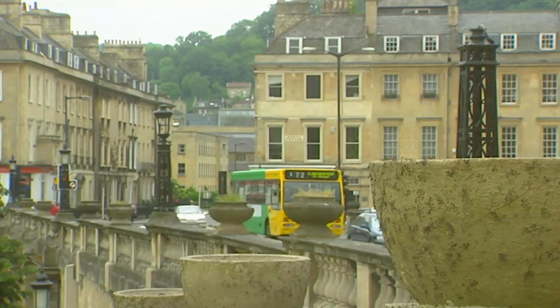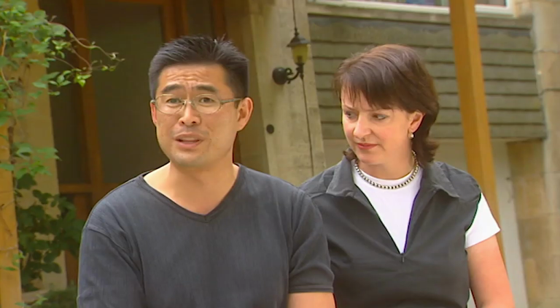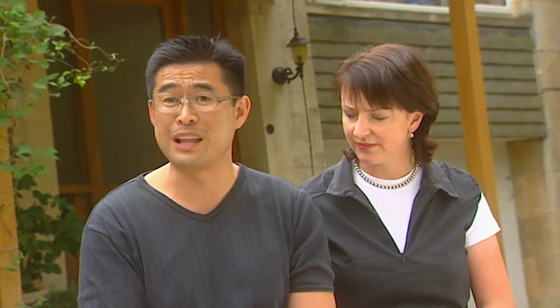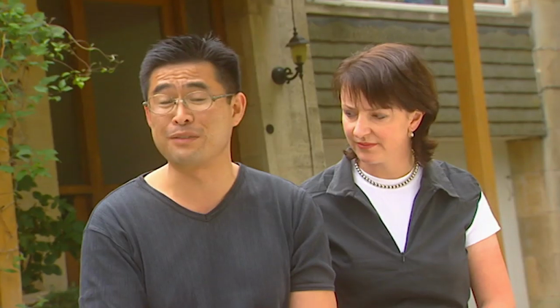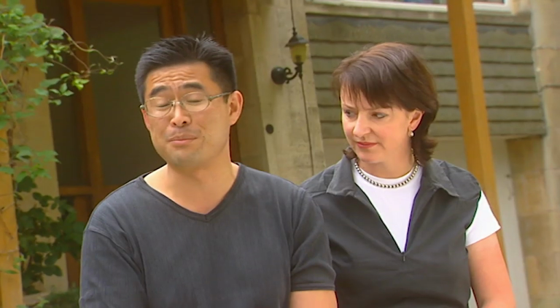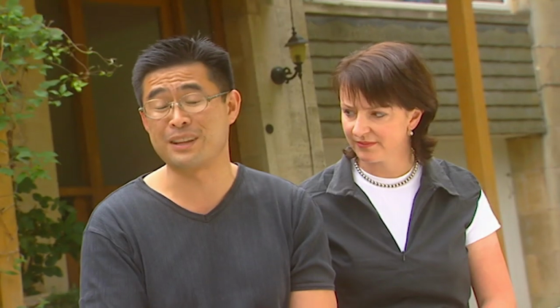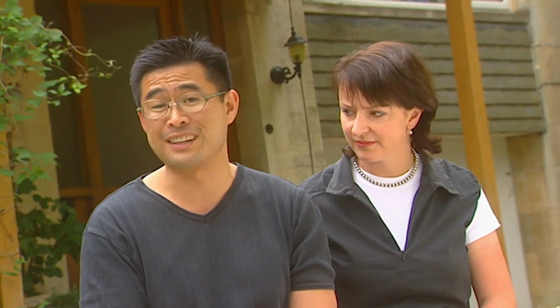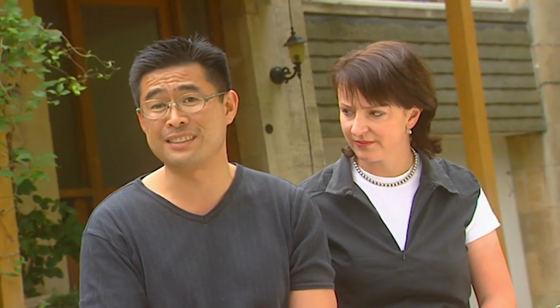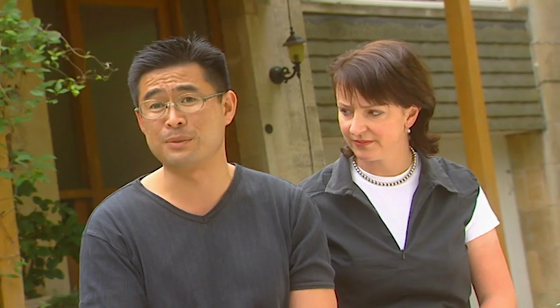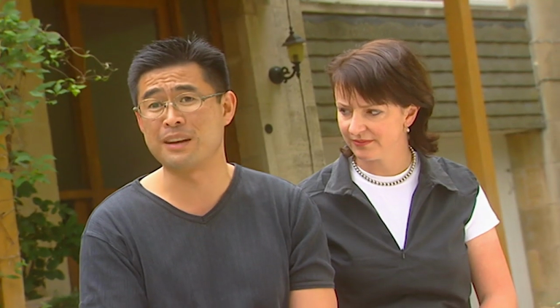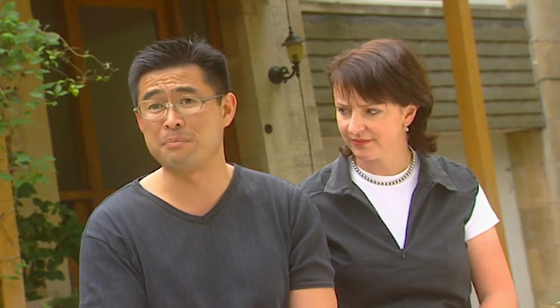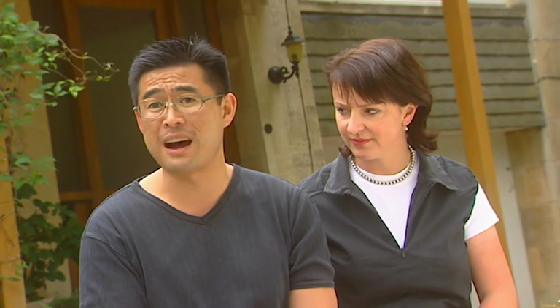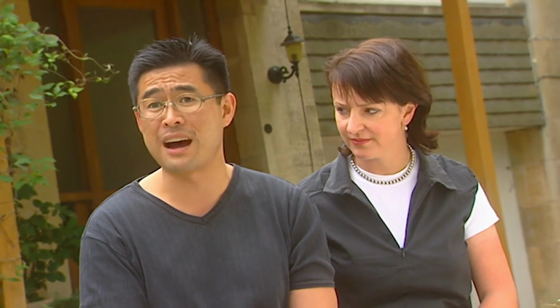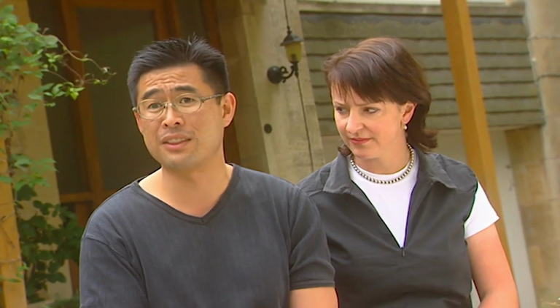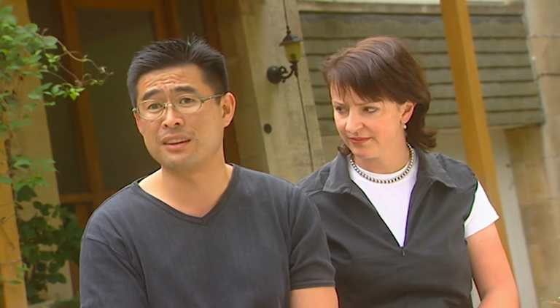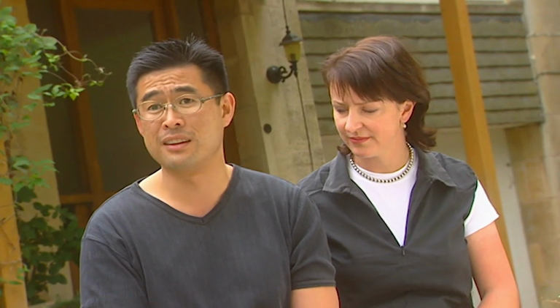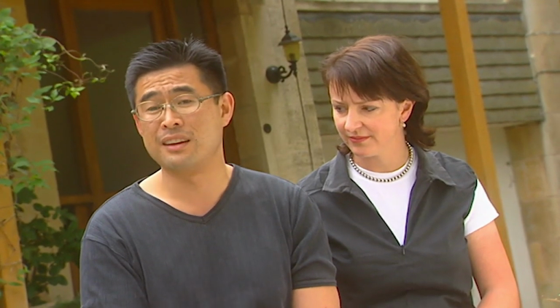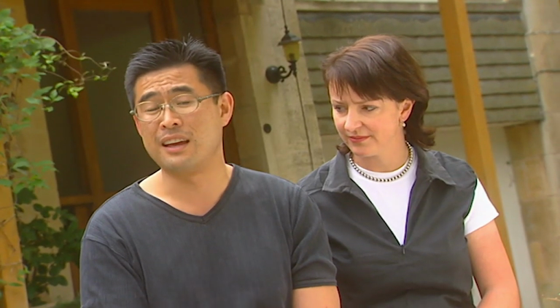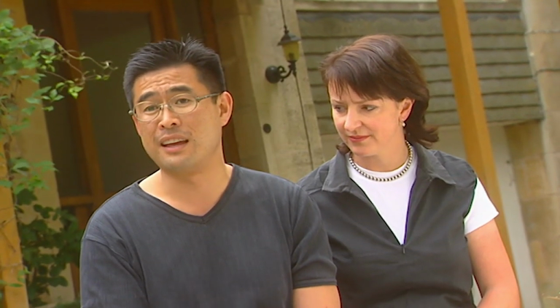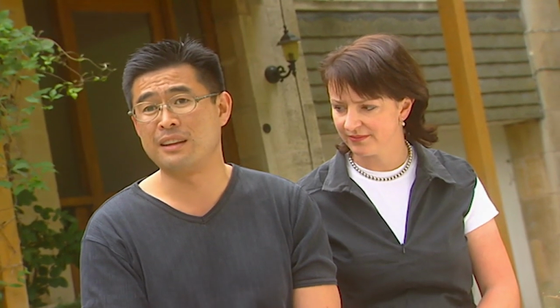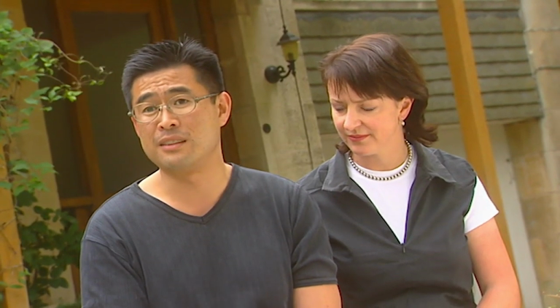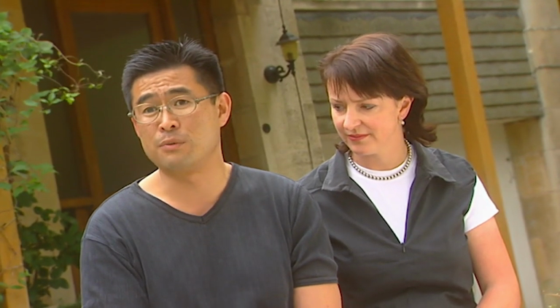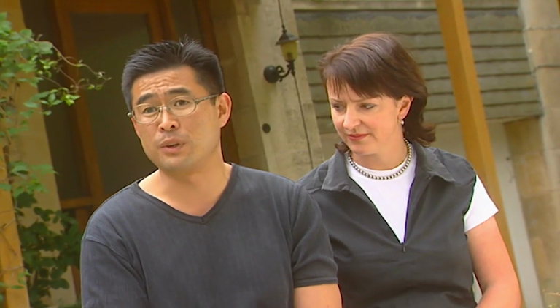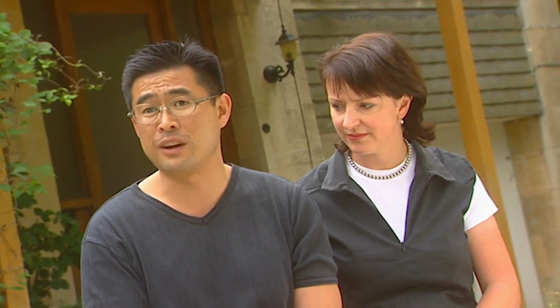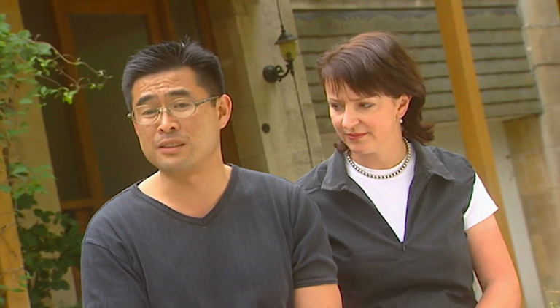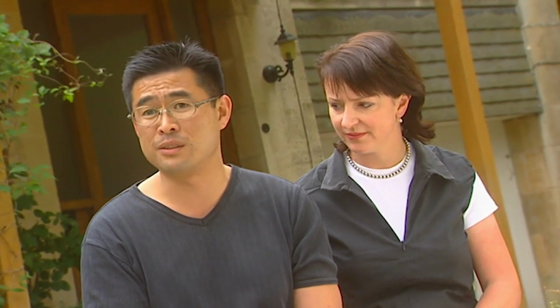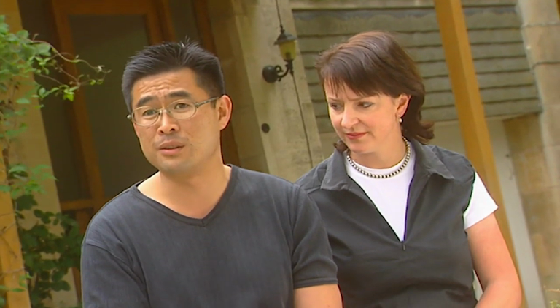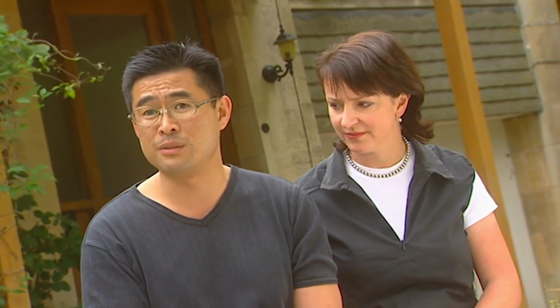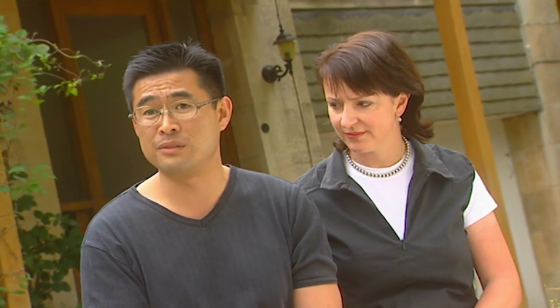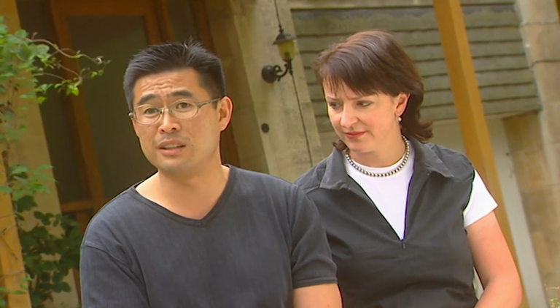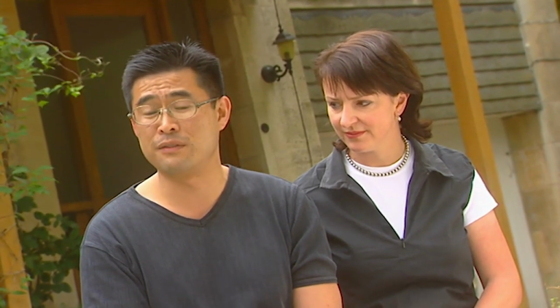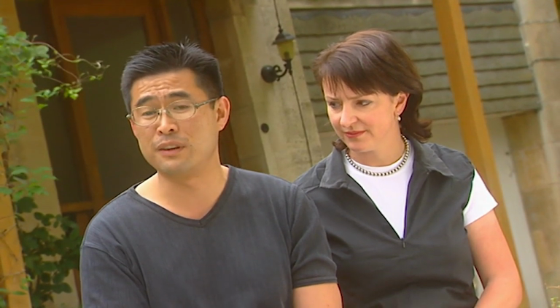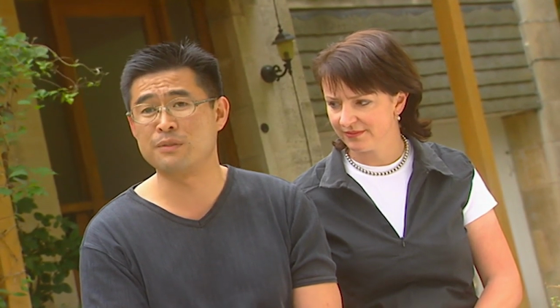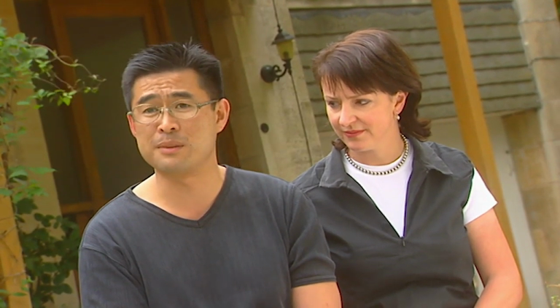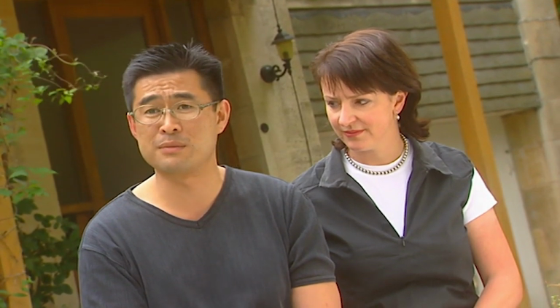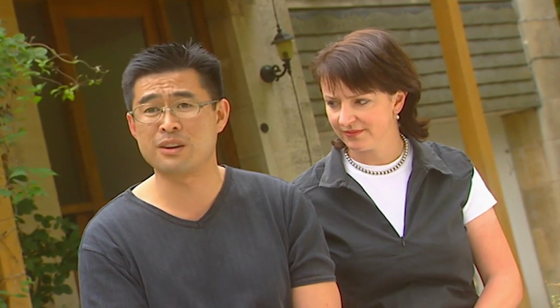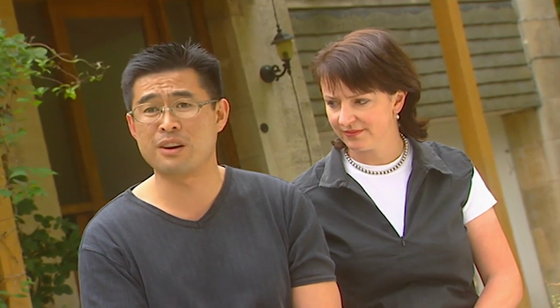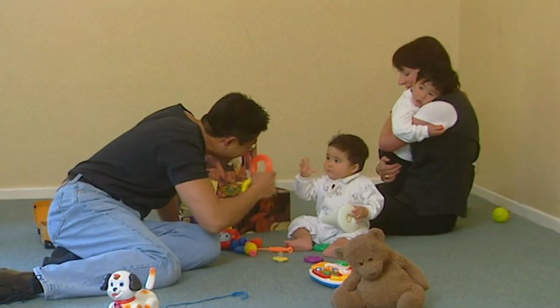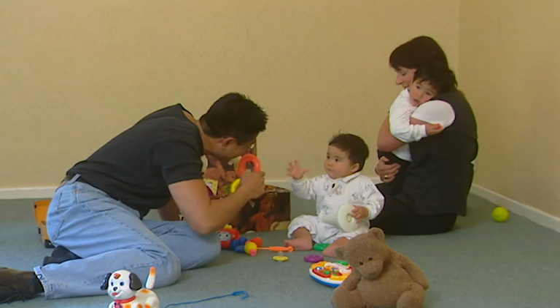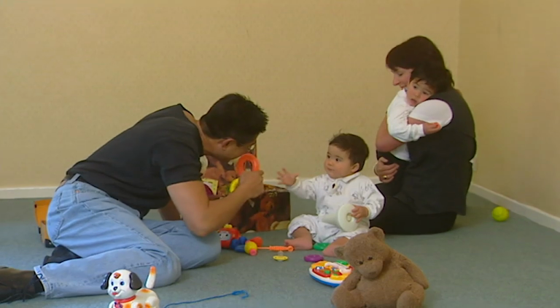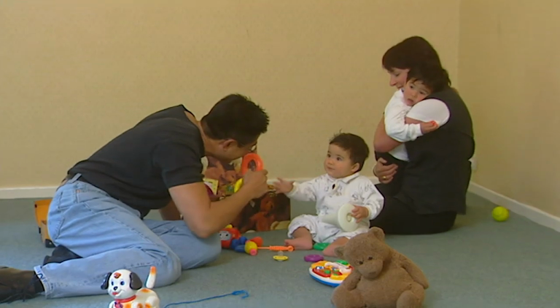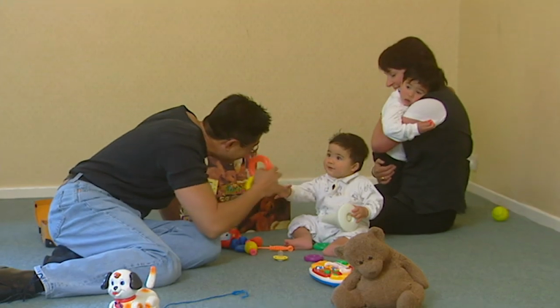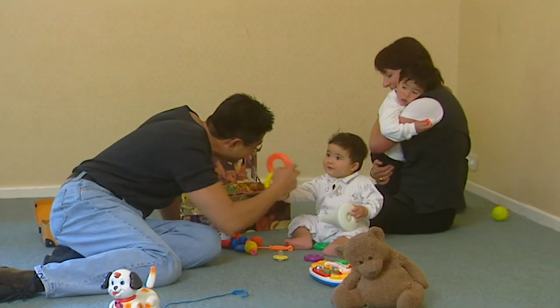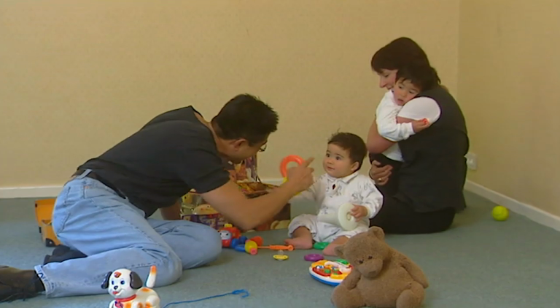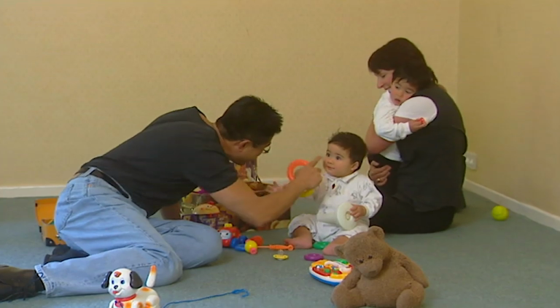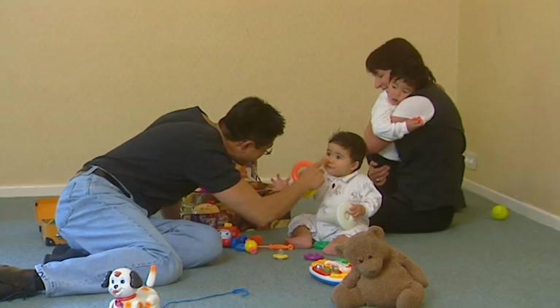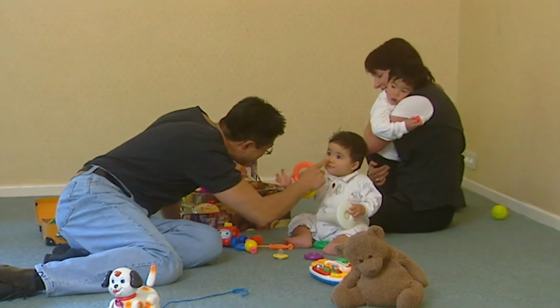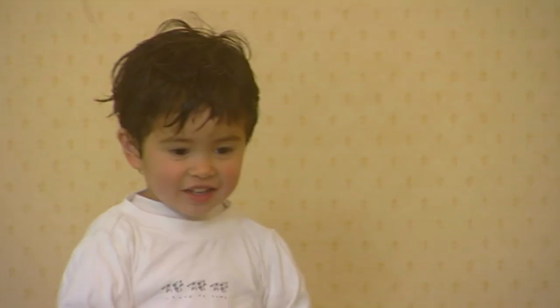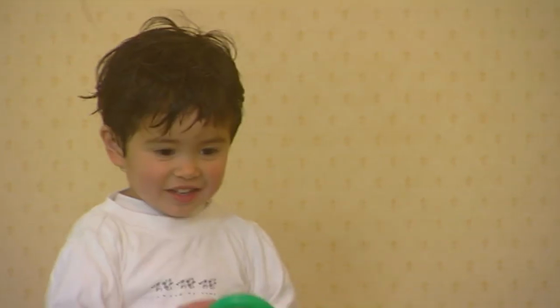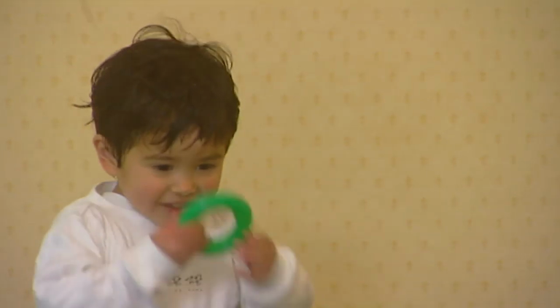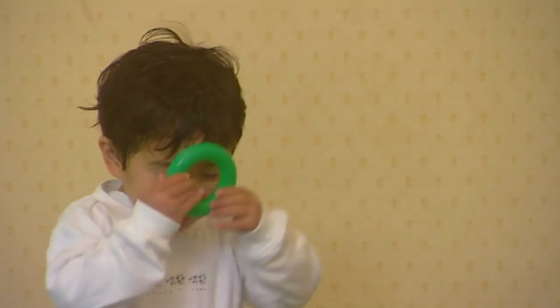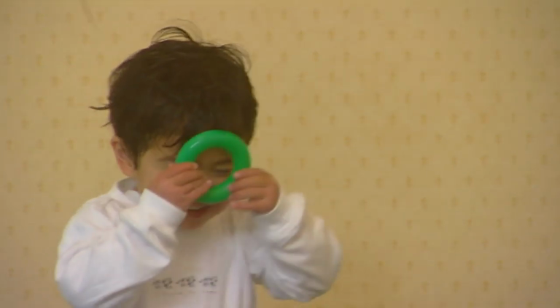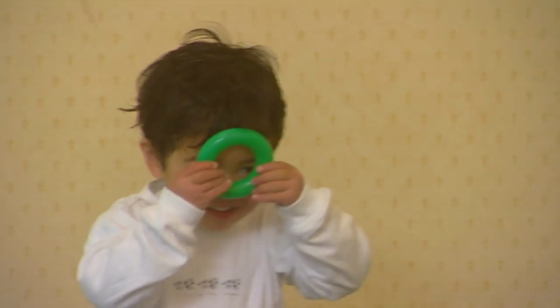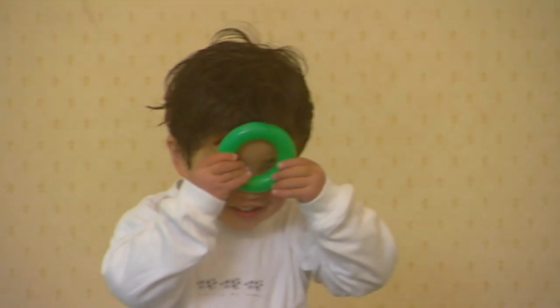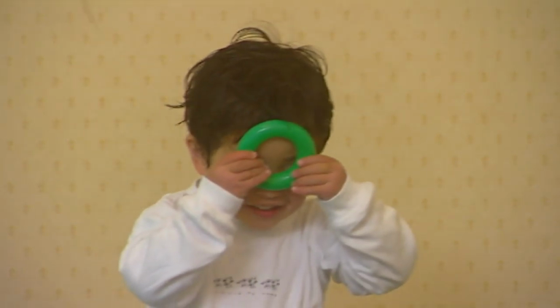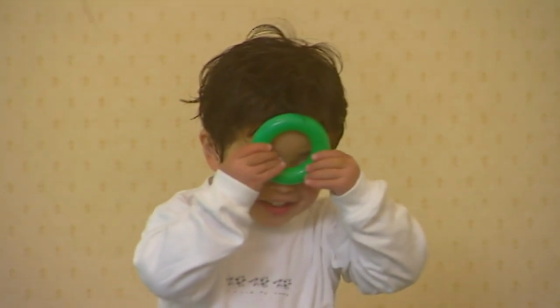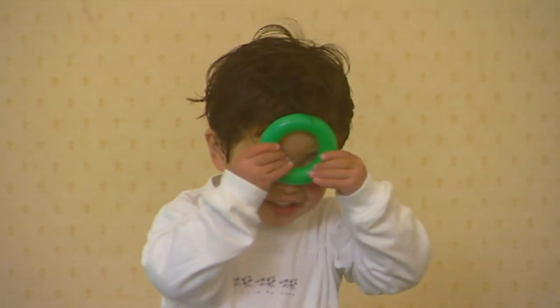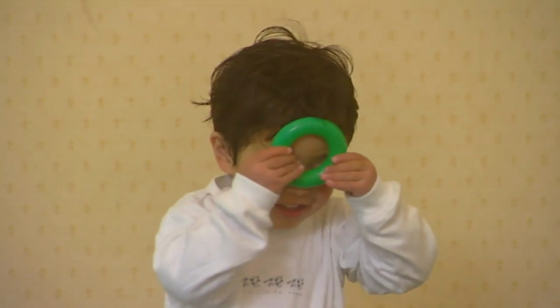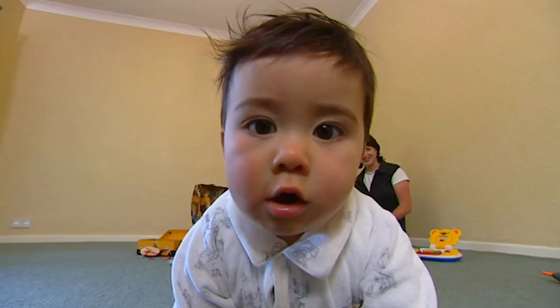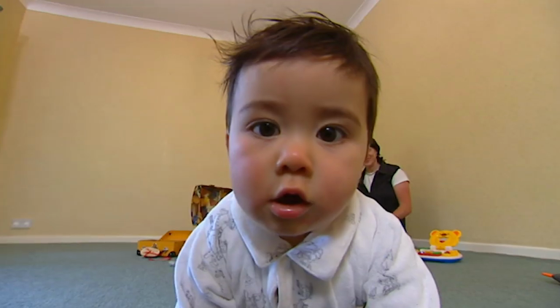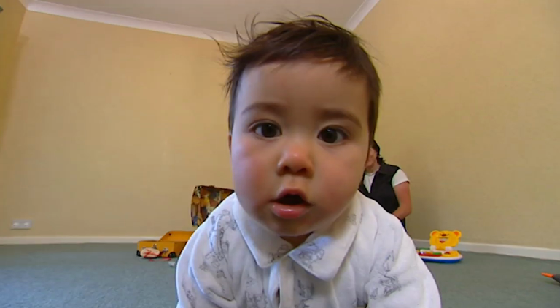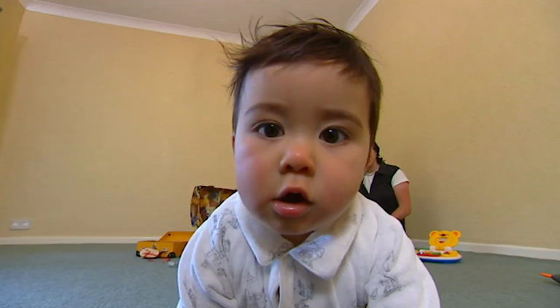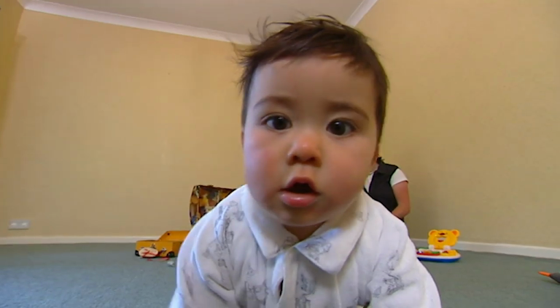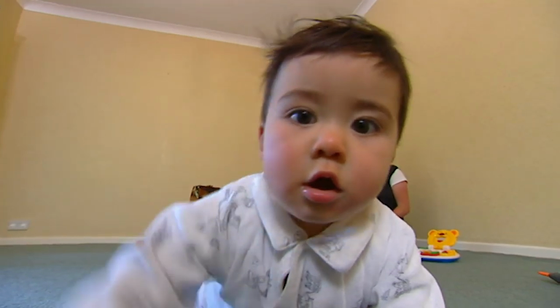We love the place, we love Bath, and if we're going to live here for some time, we might as well live in a house that we can actually call our own.